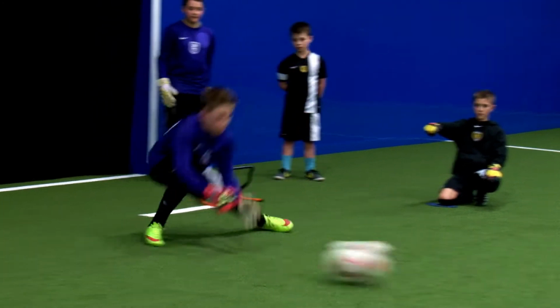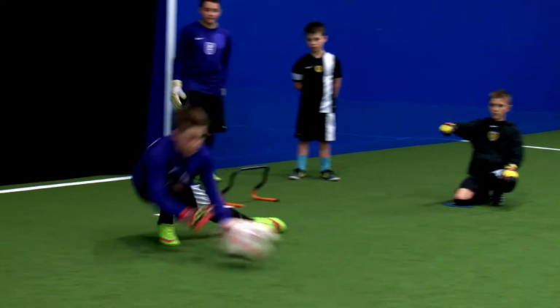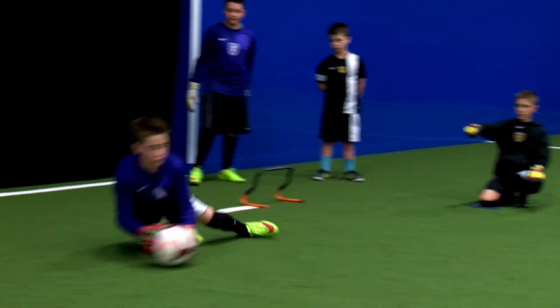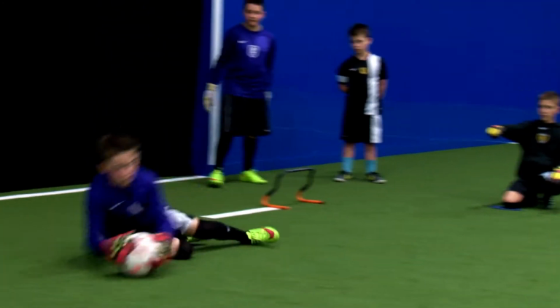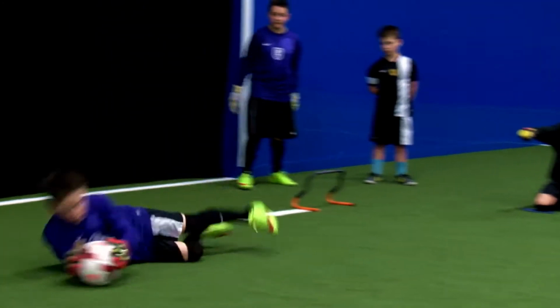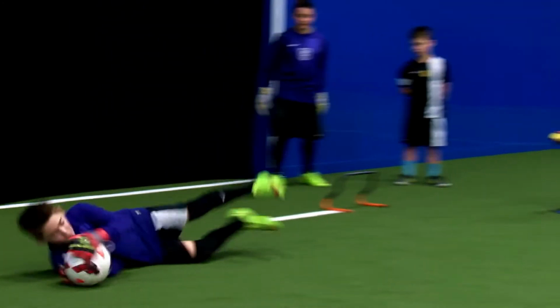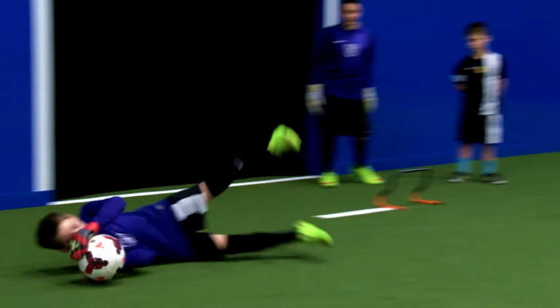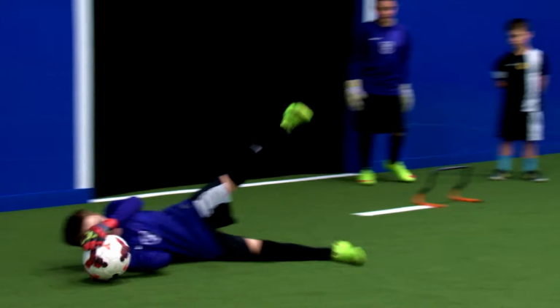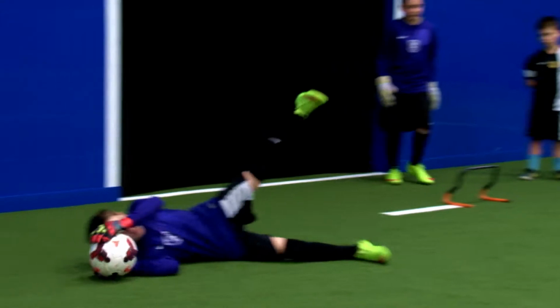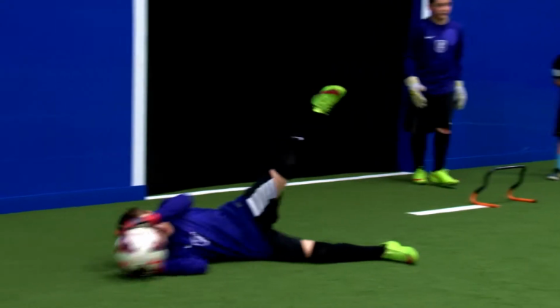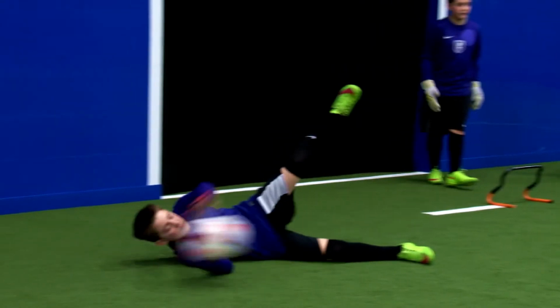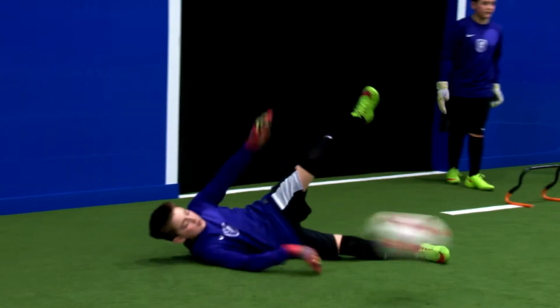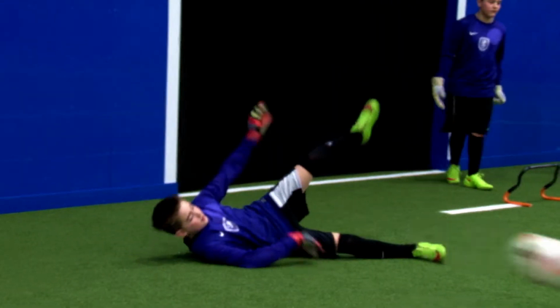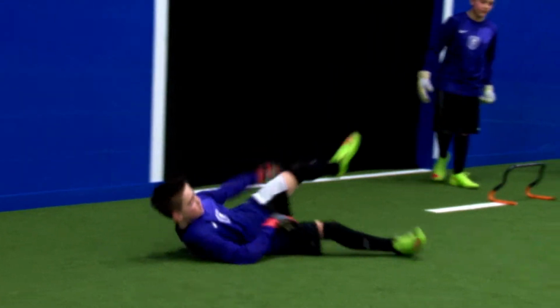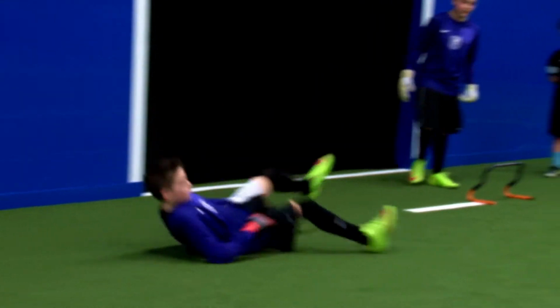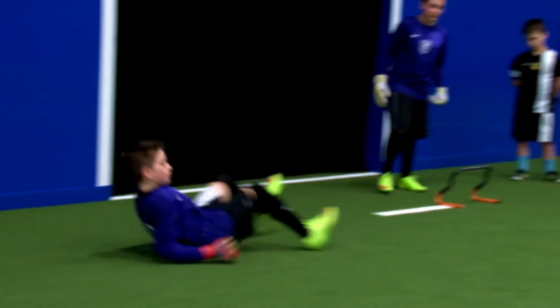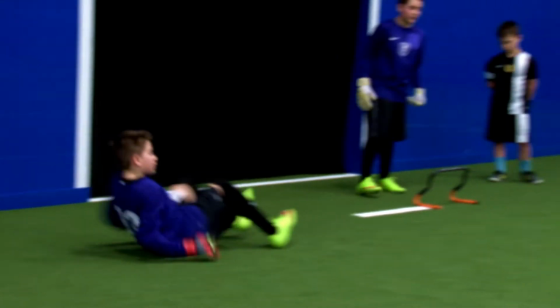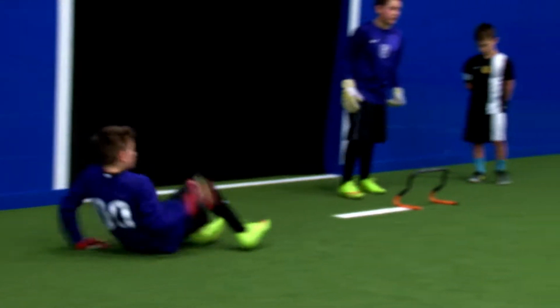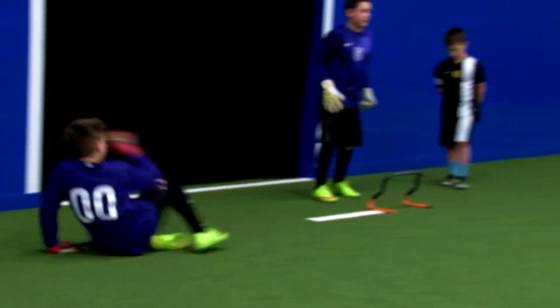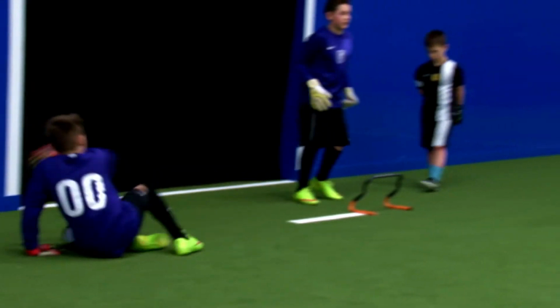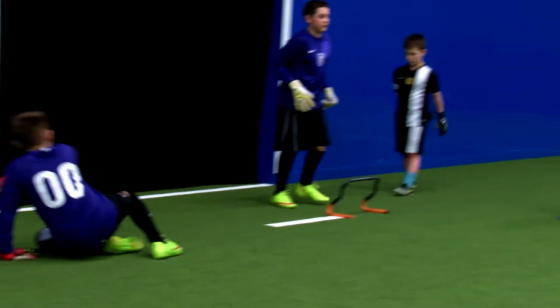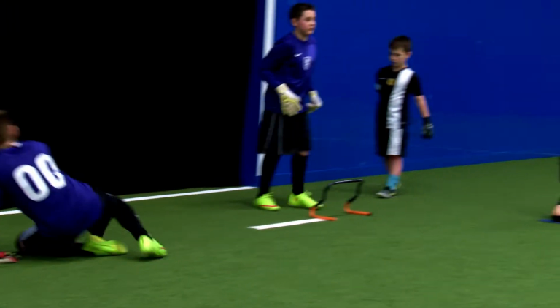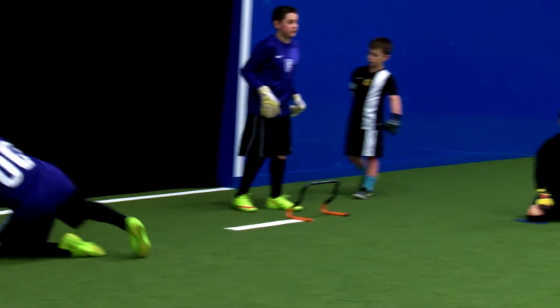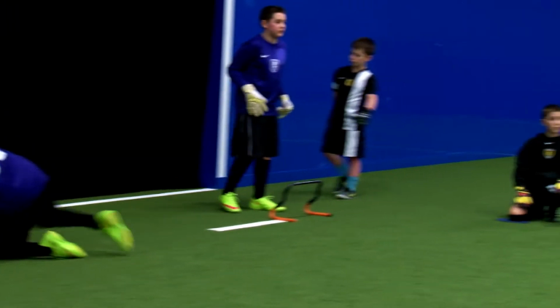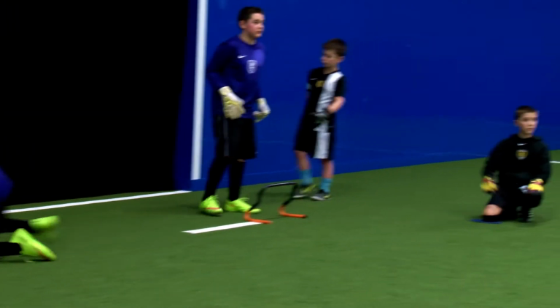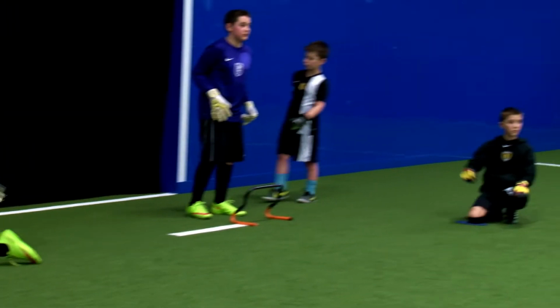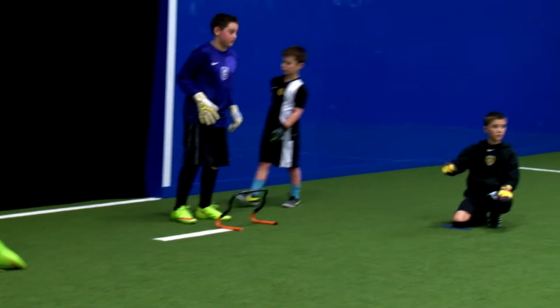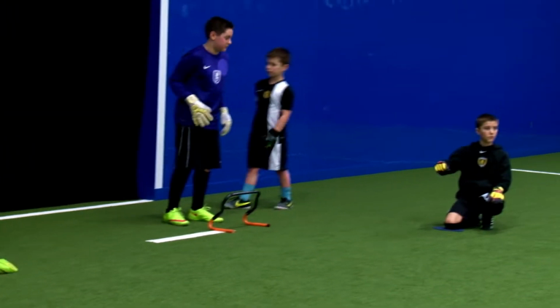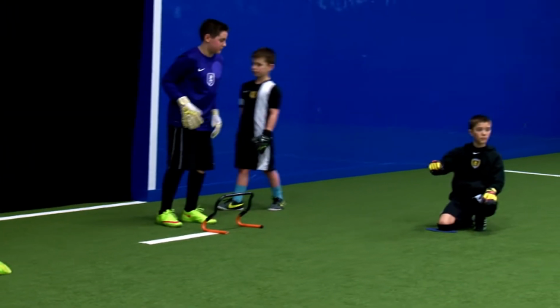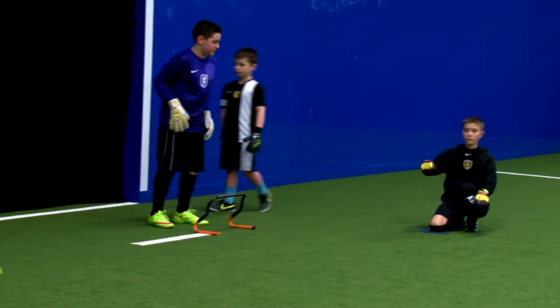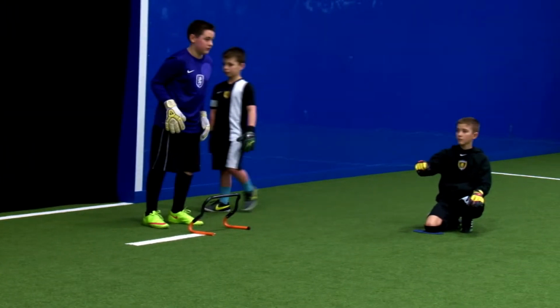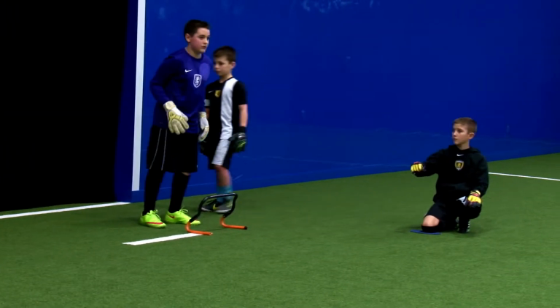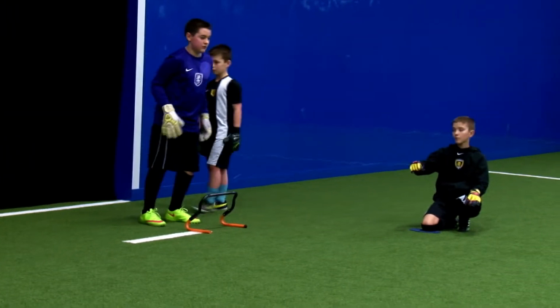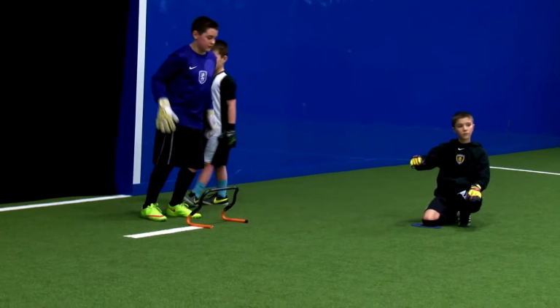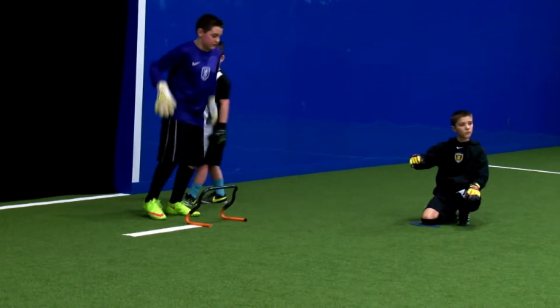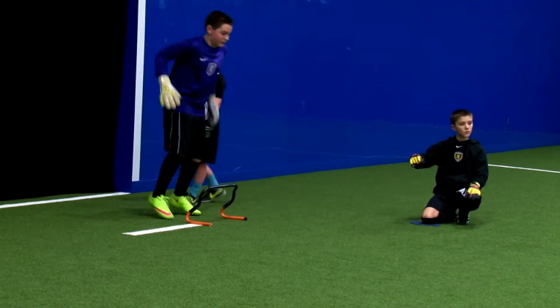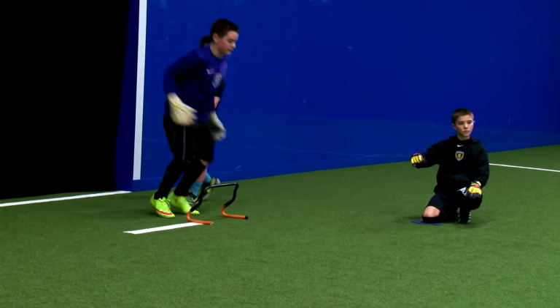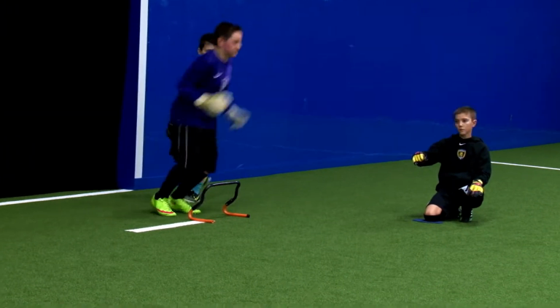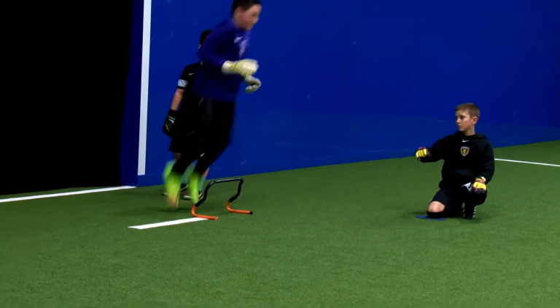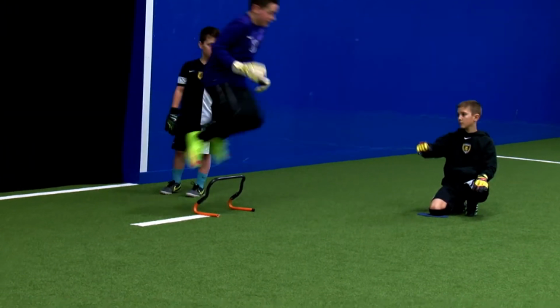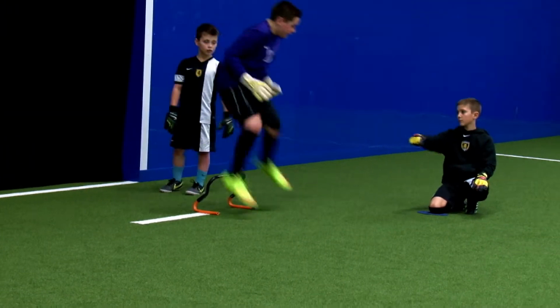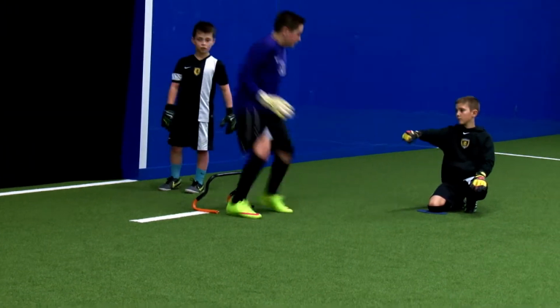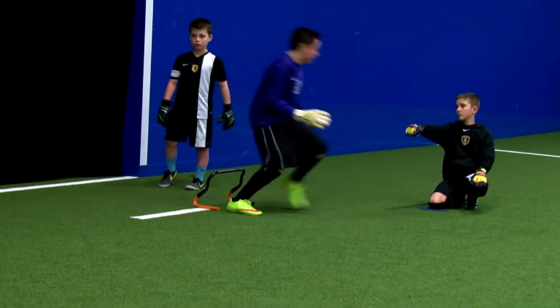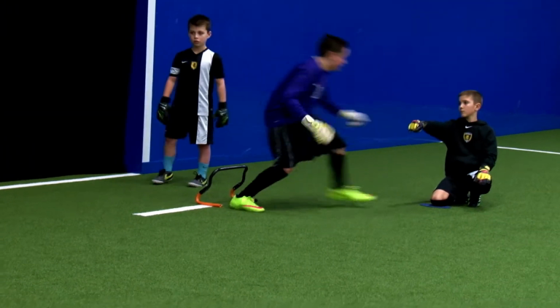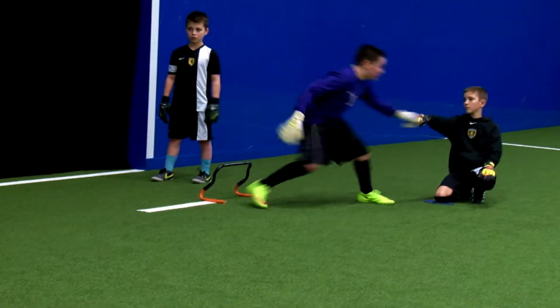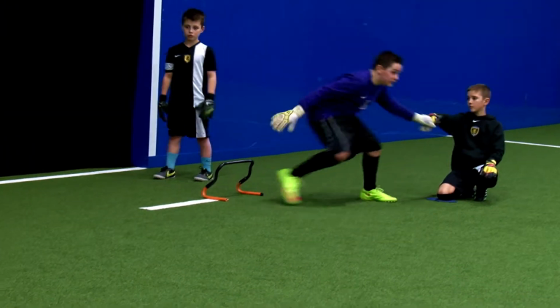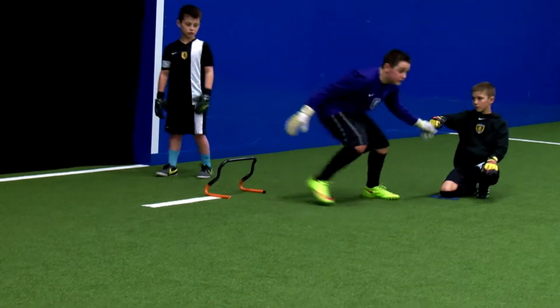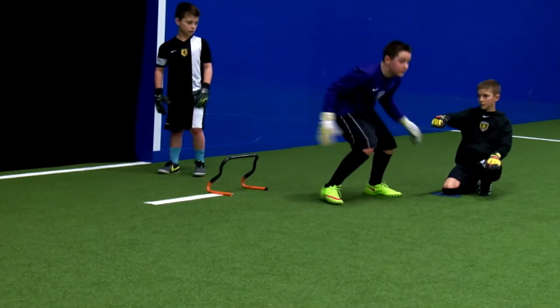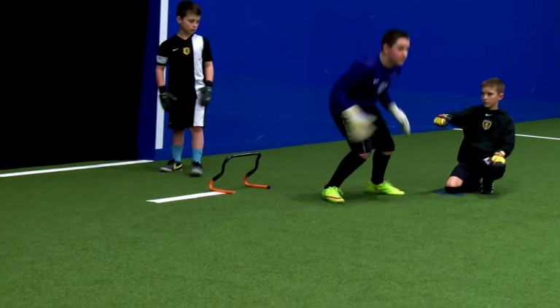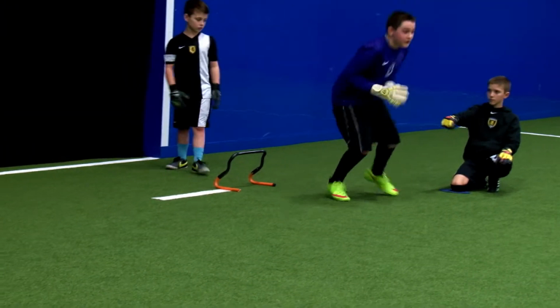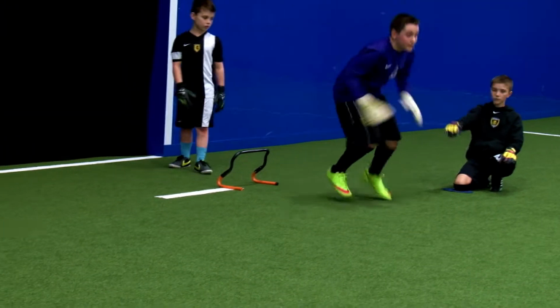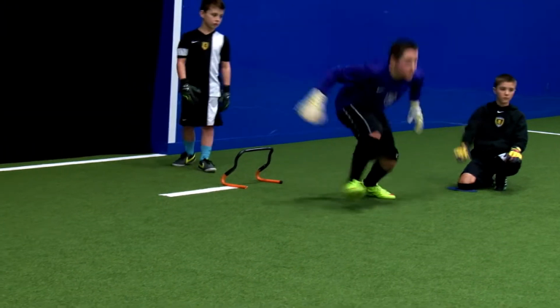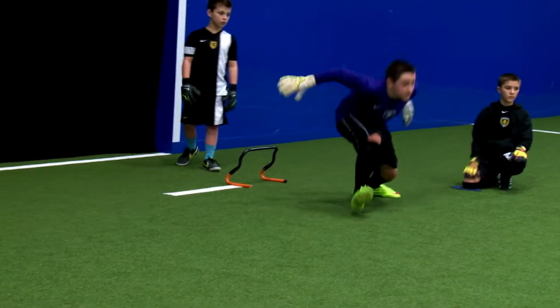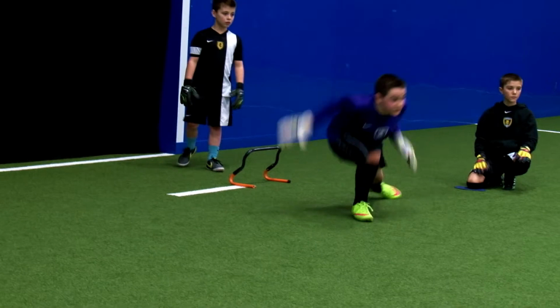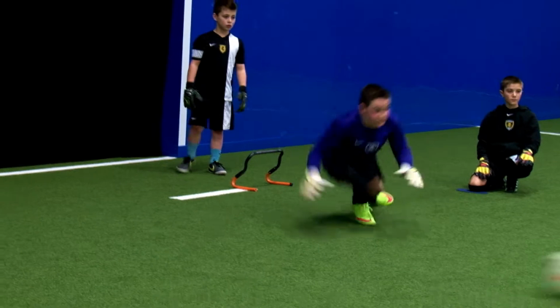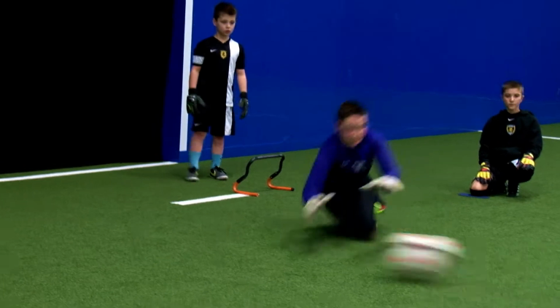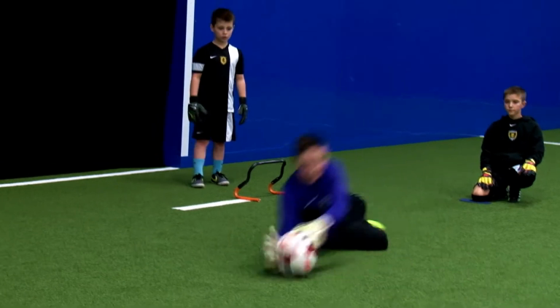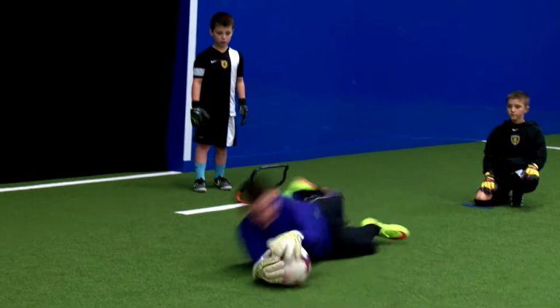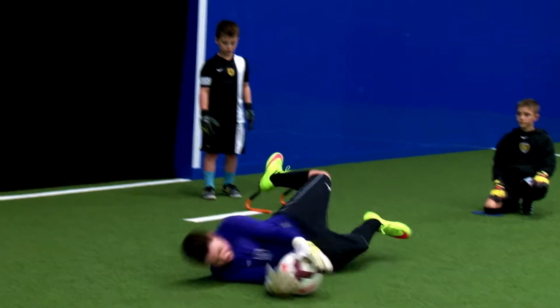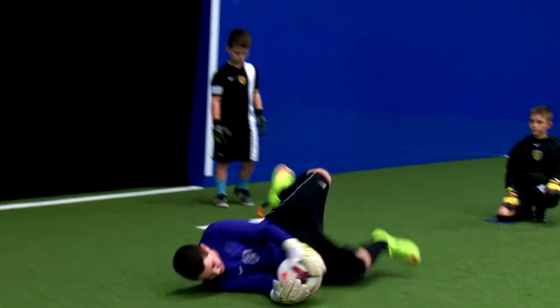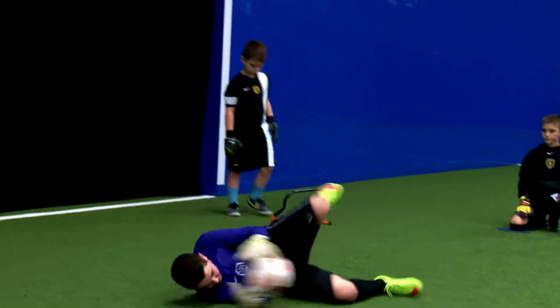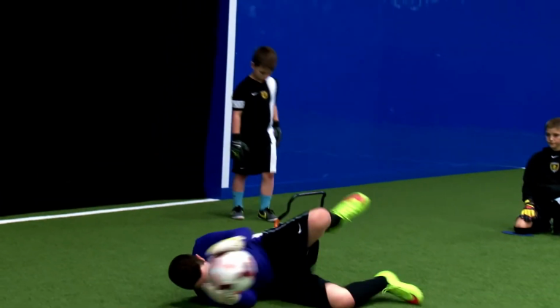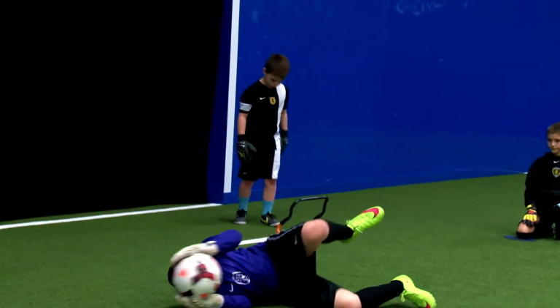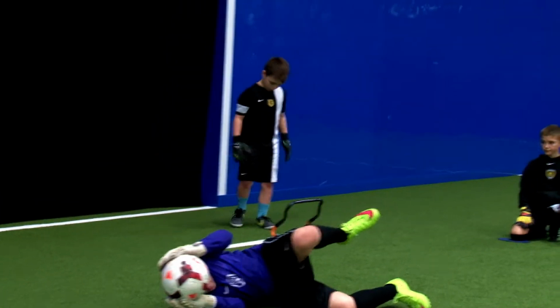Tack it a little bit more. Okay Gabe, notice how your head is behind the ball, behind your body. You want your head in front of your body.